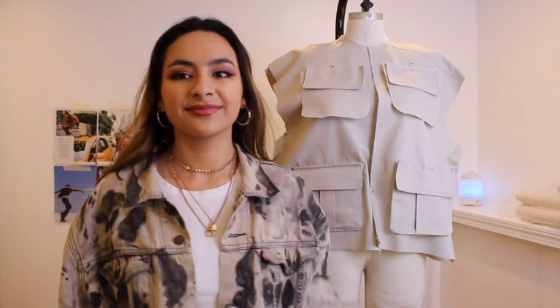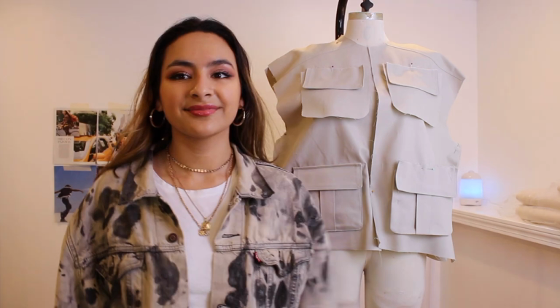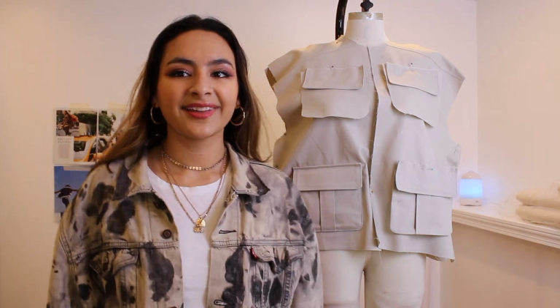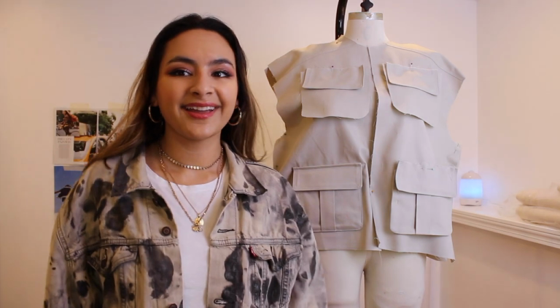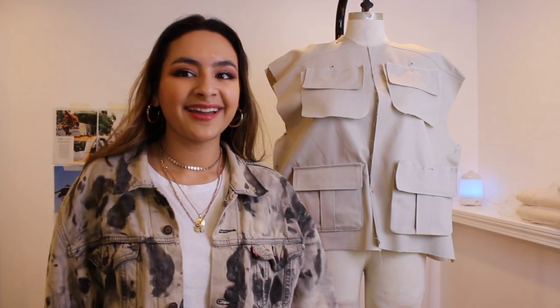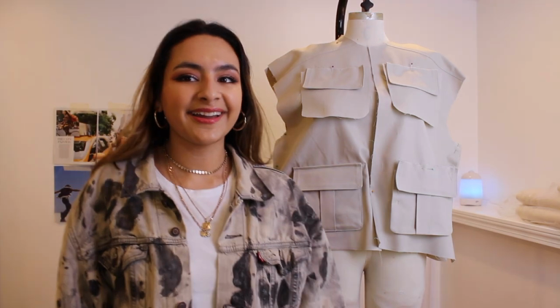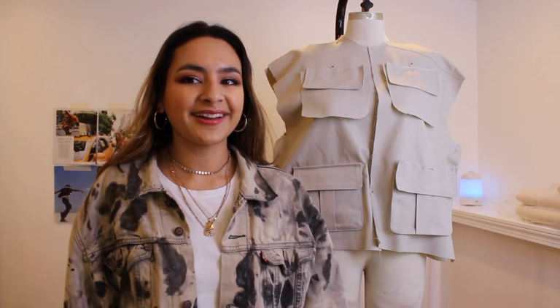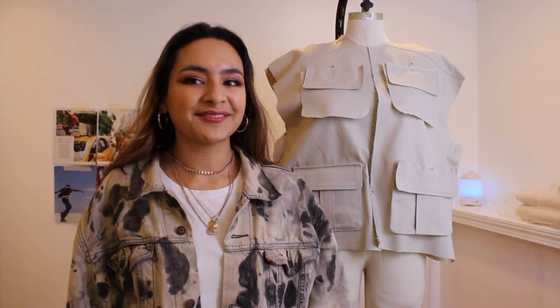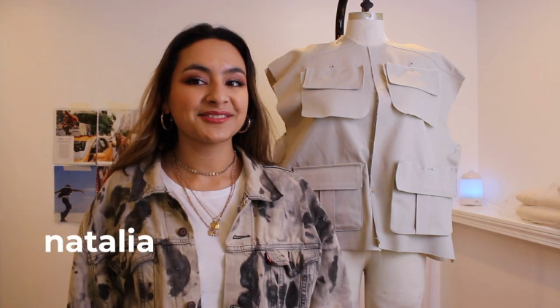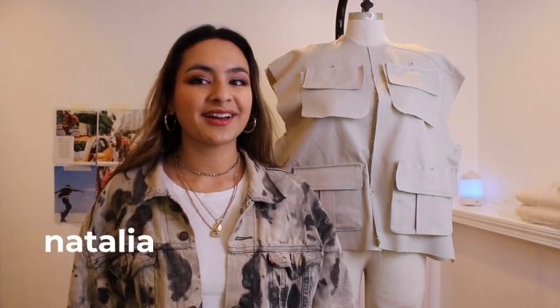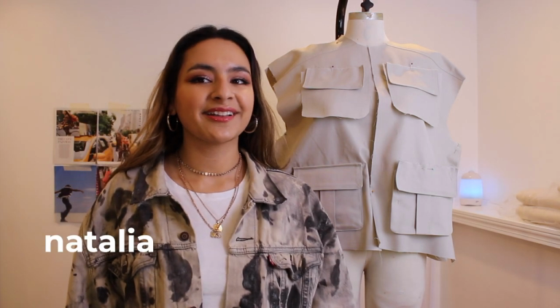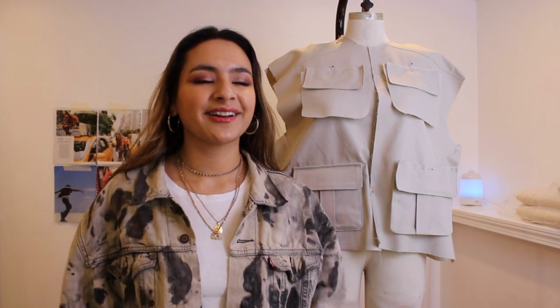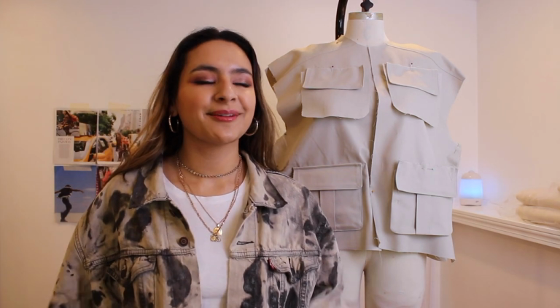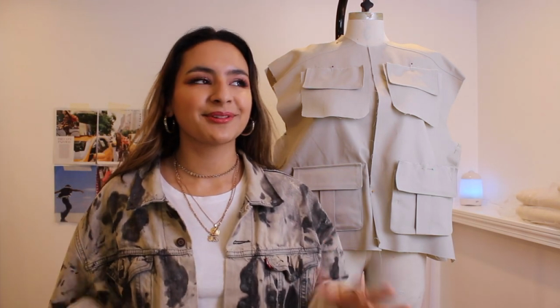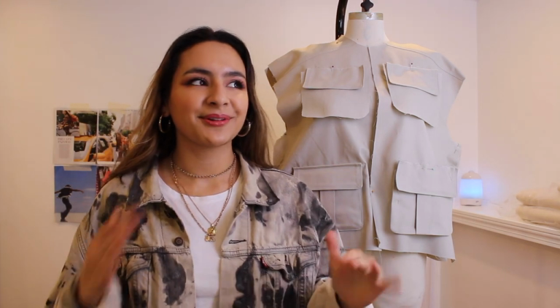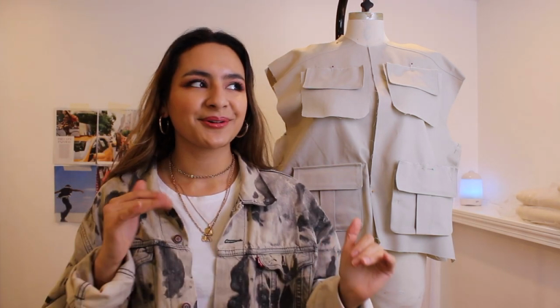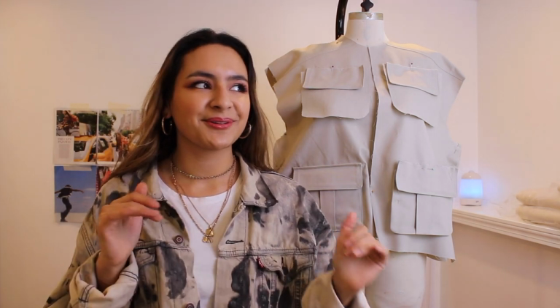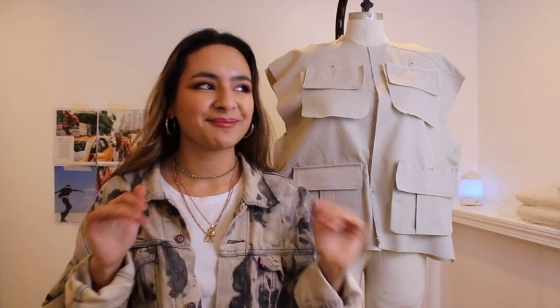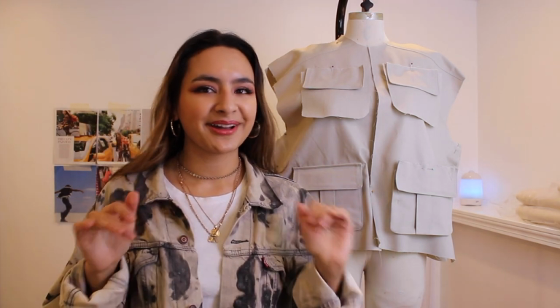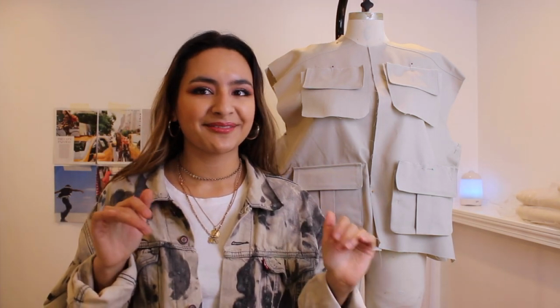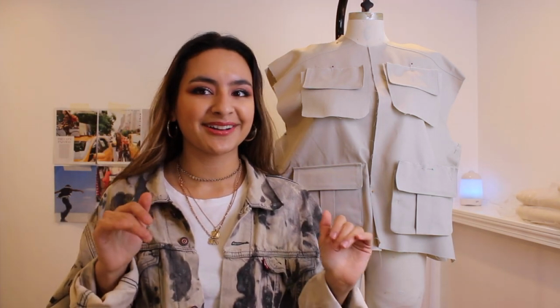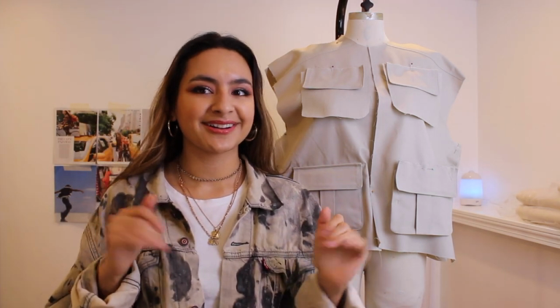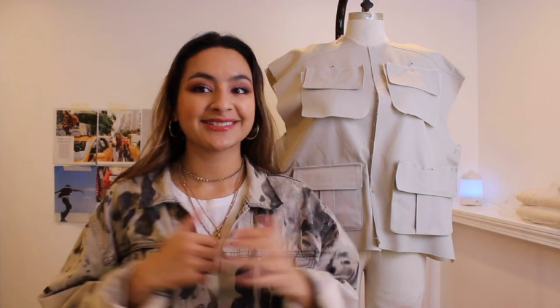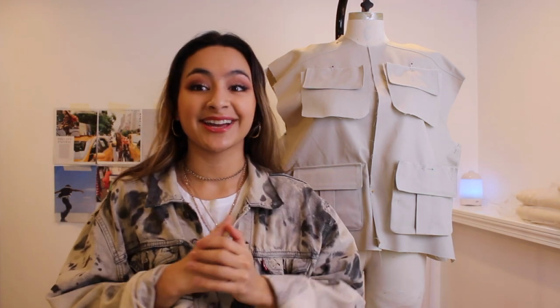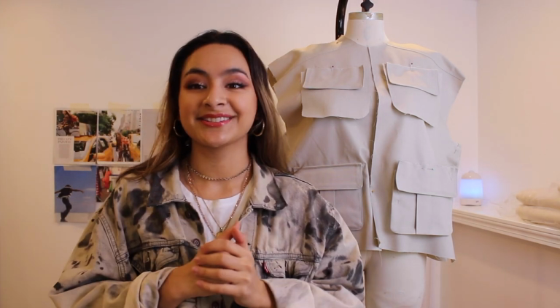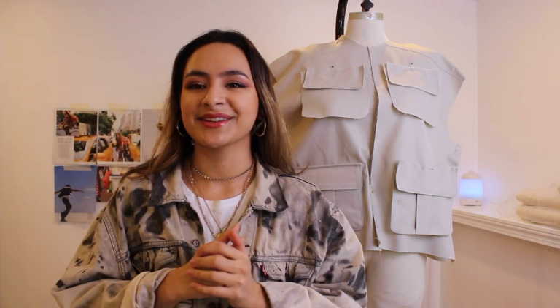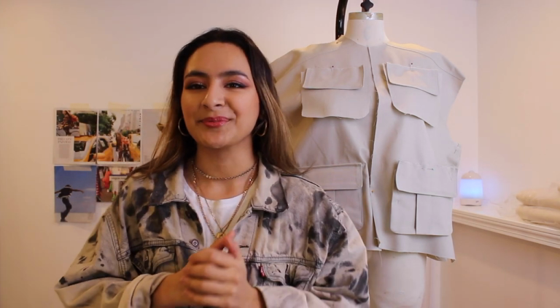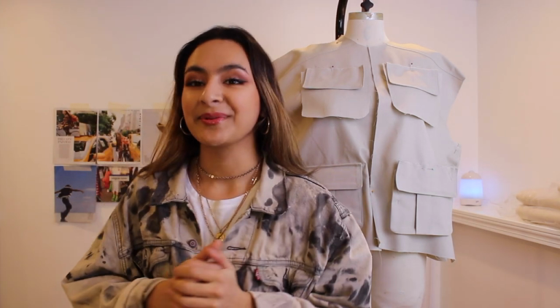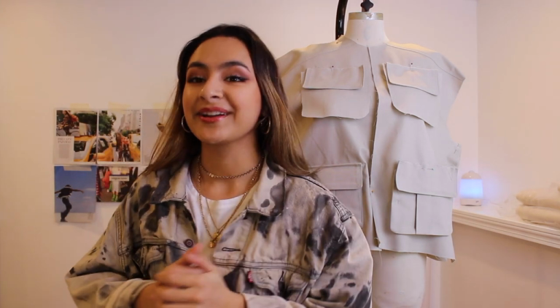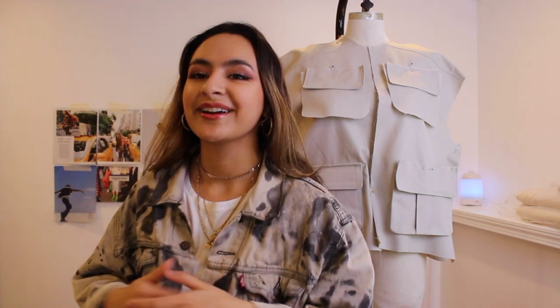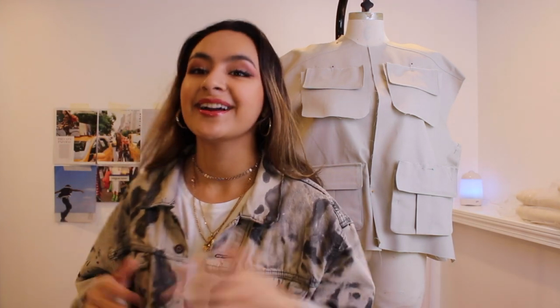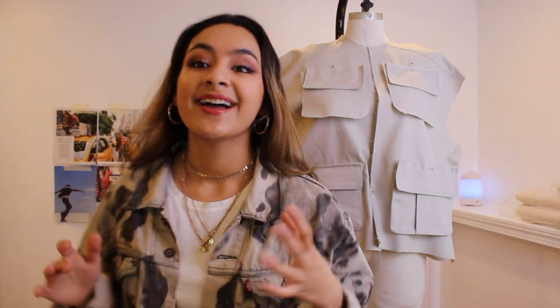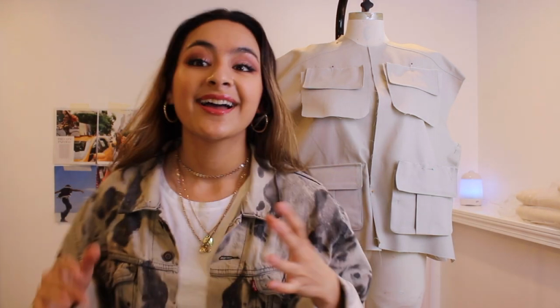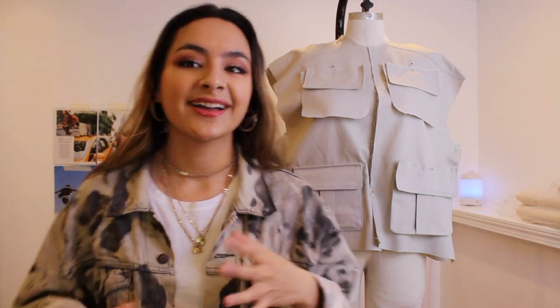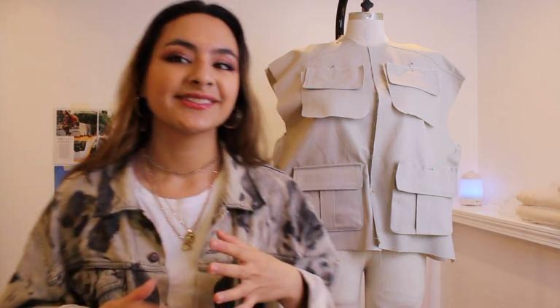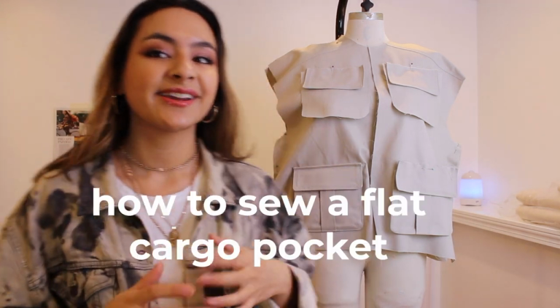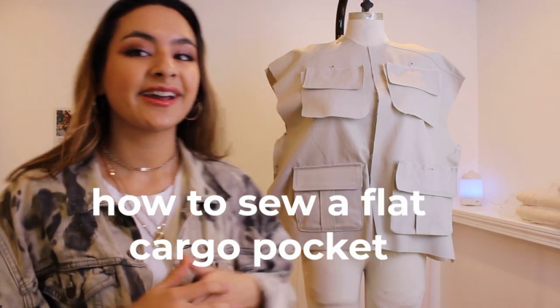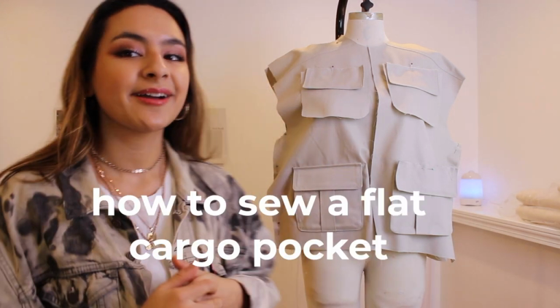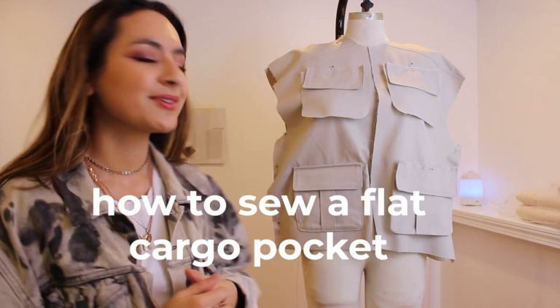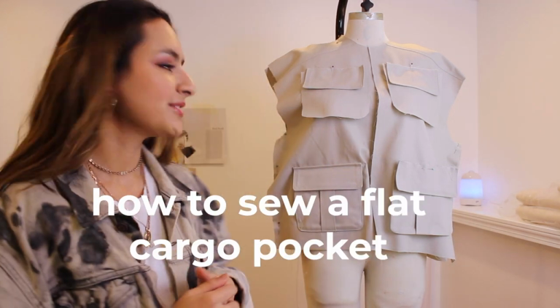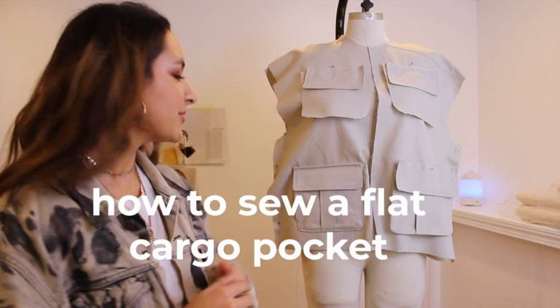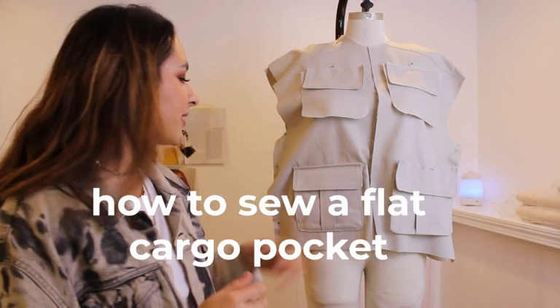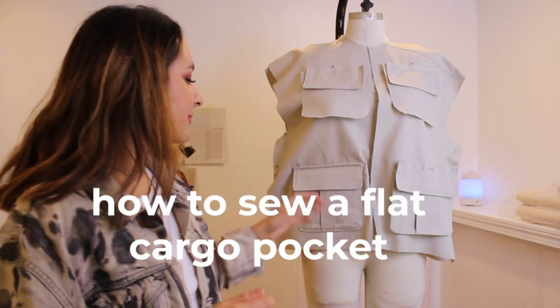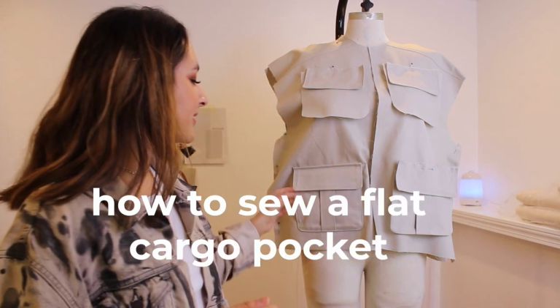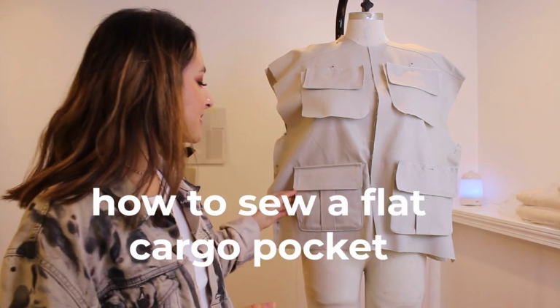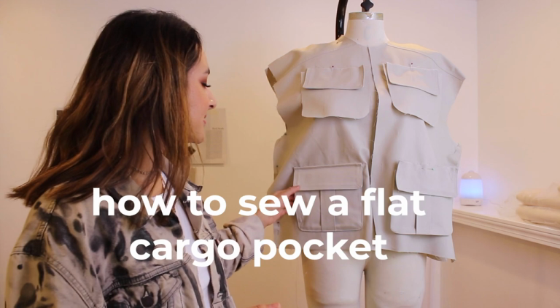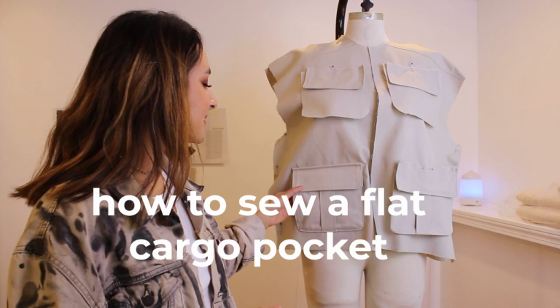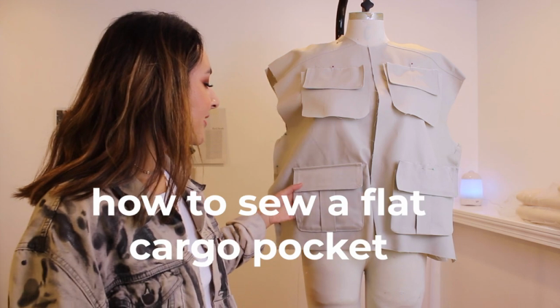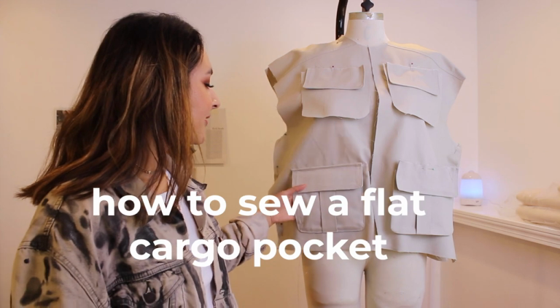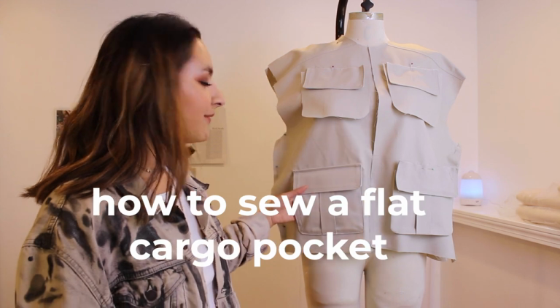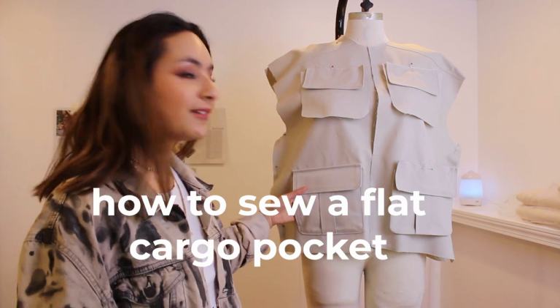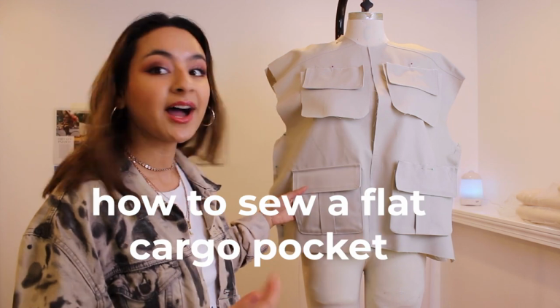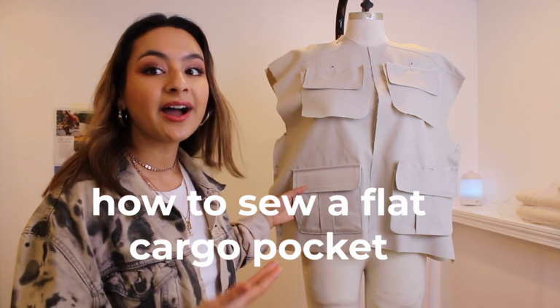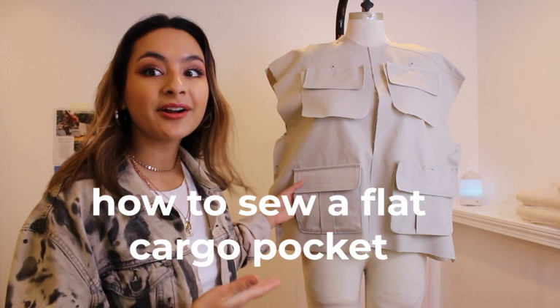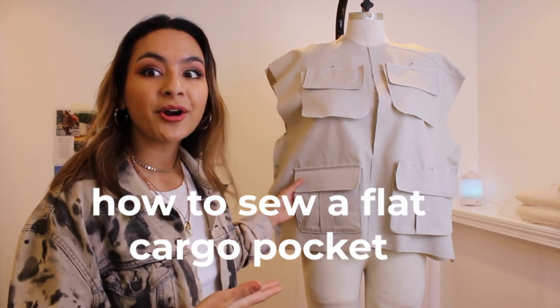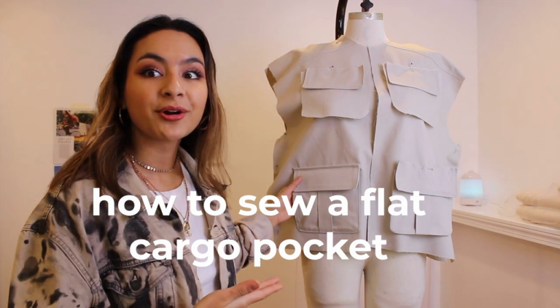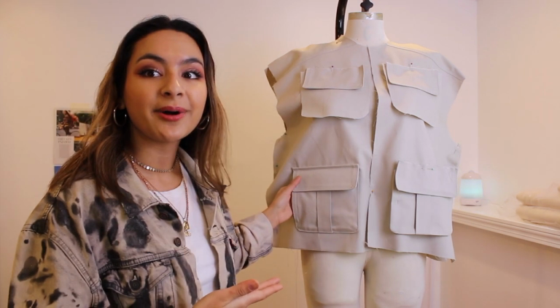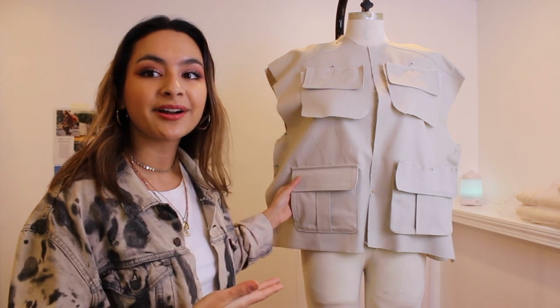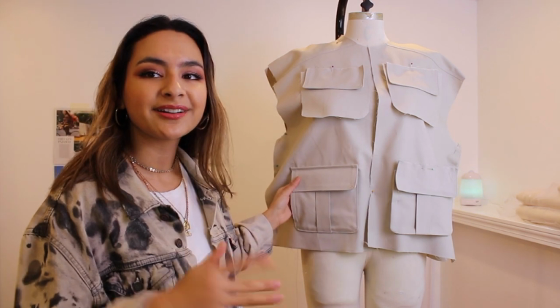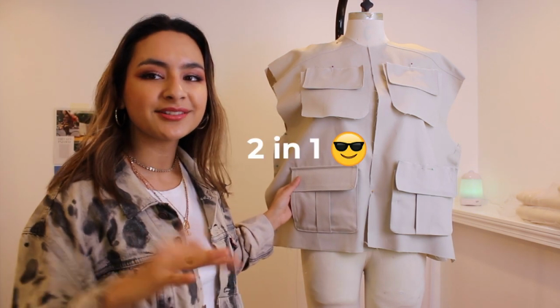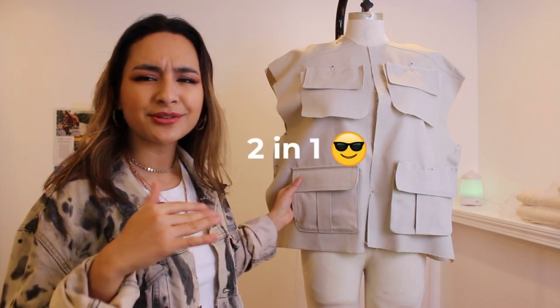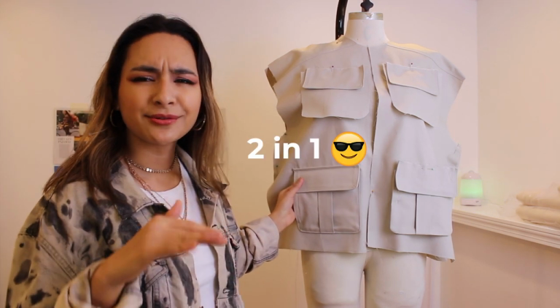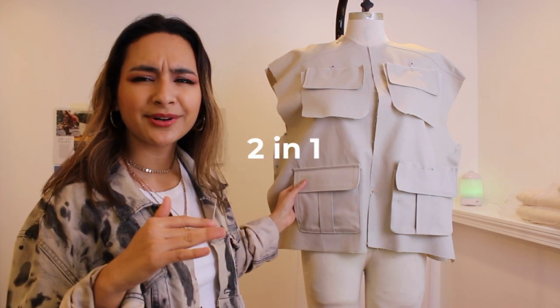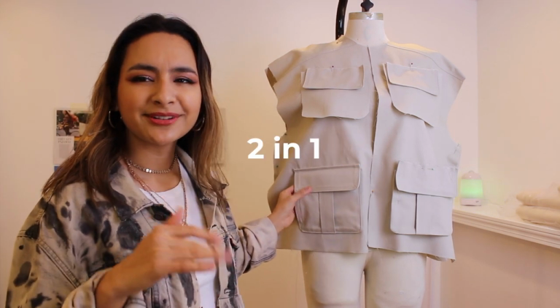Hey, I'm Natalia. I'm your local pattern maker slash sample maker, and today I'm going to show you how to make this flat cargo pocket two-in-one.